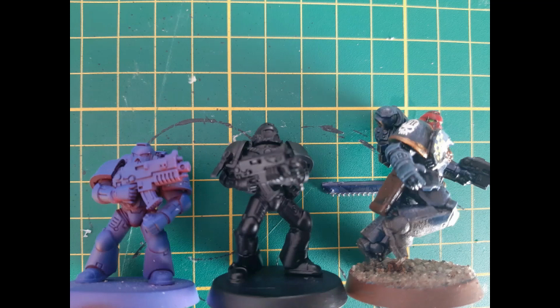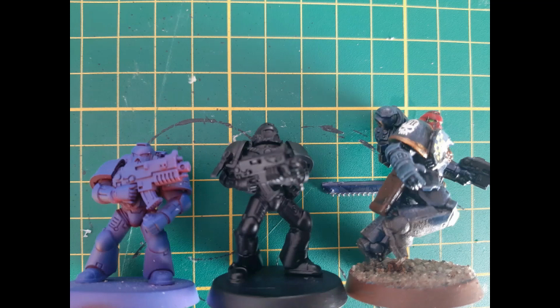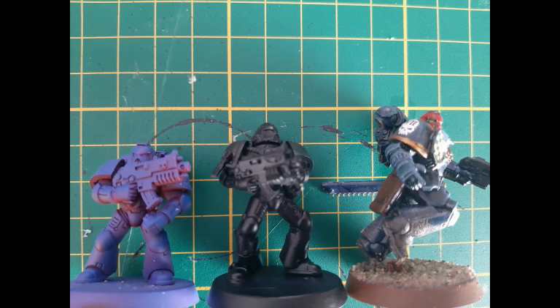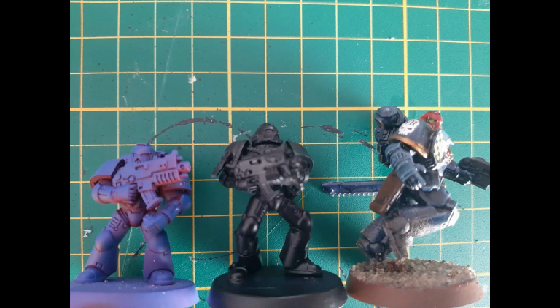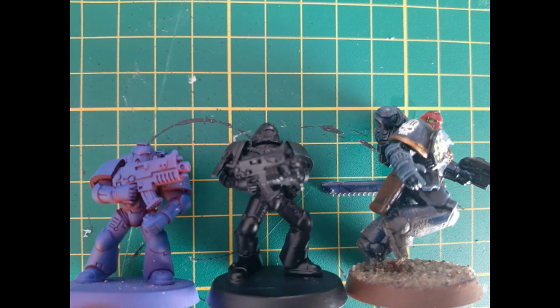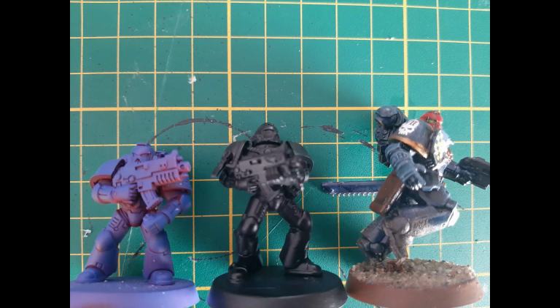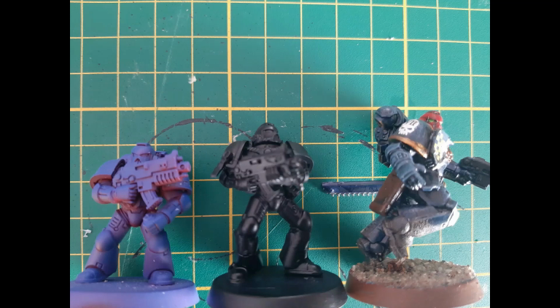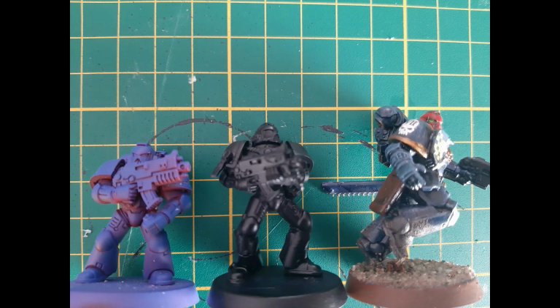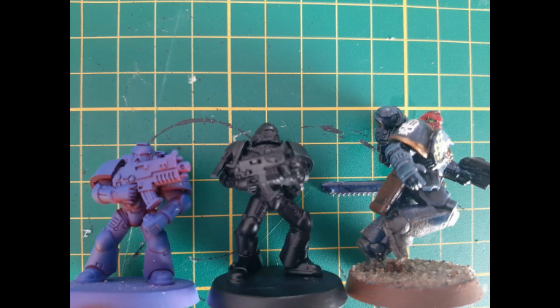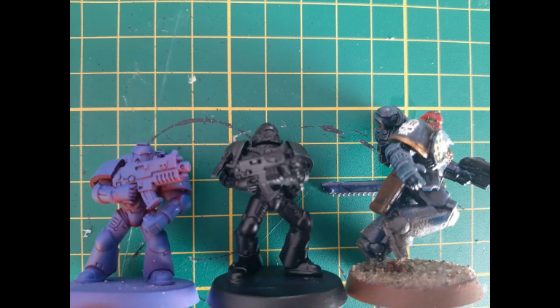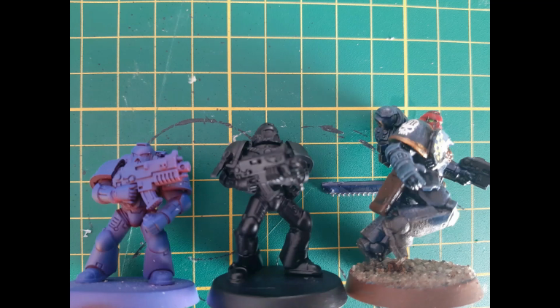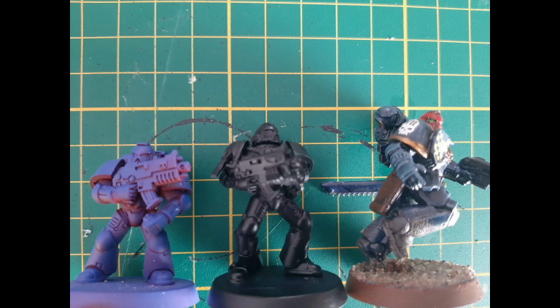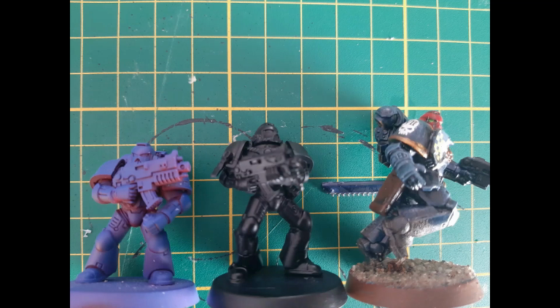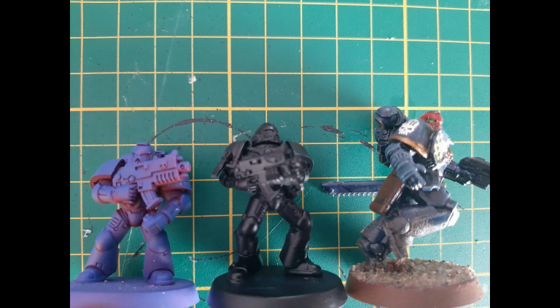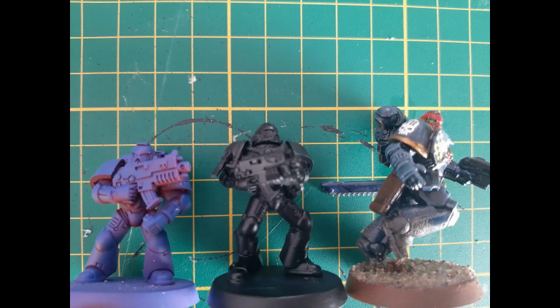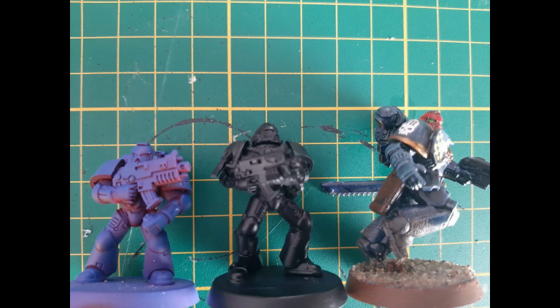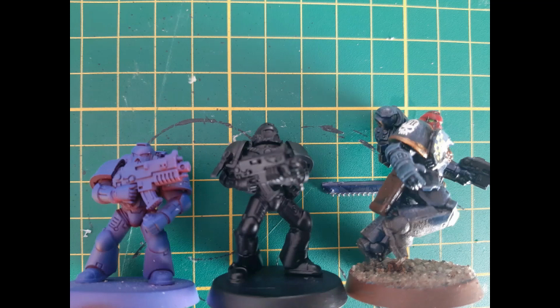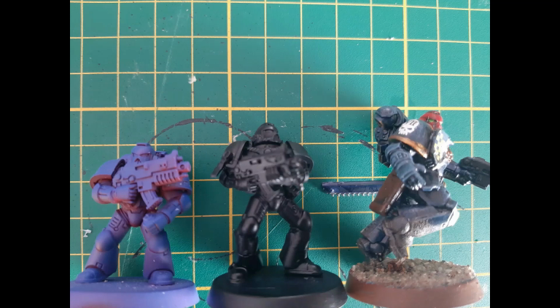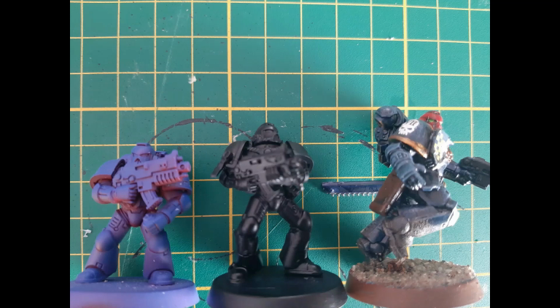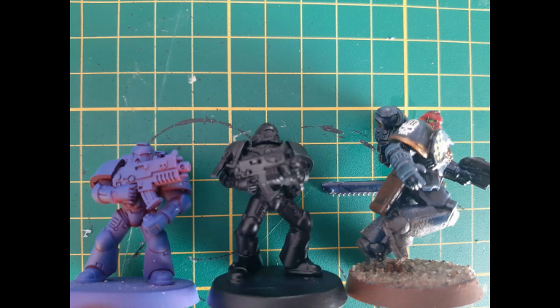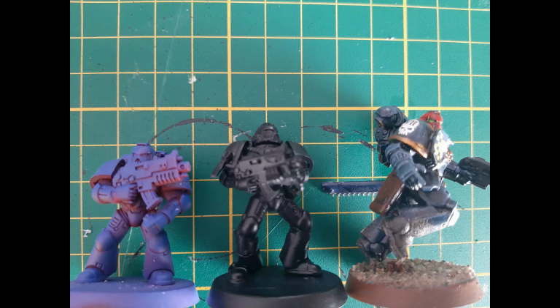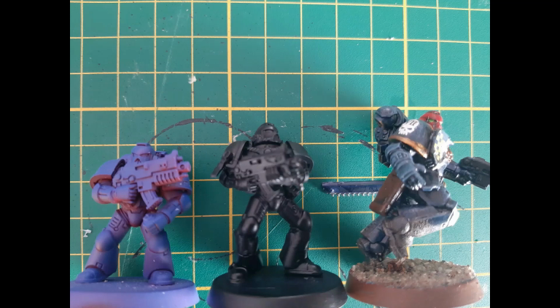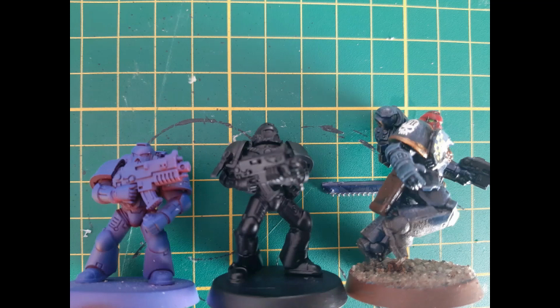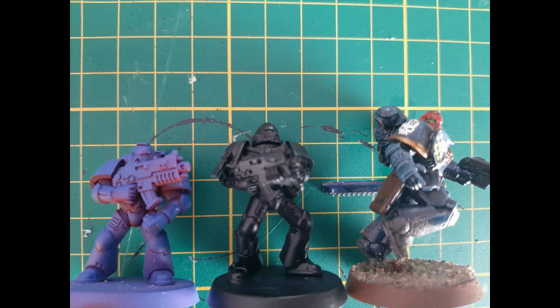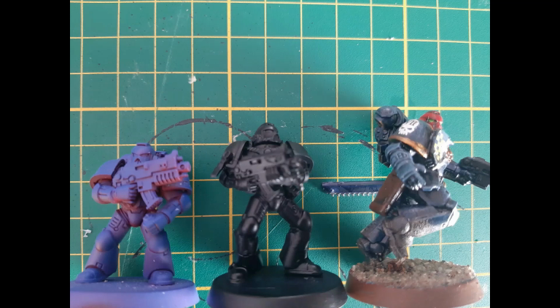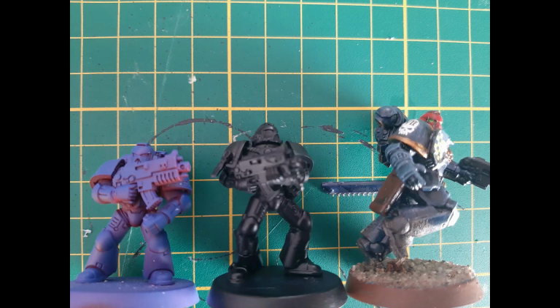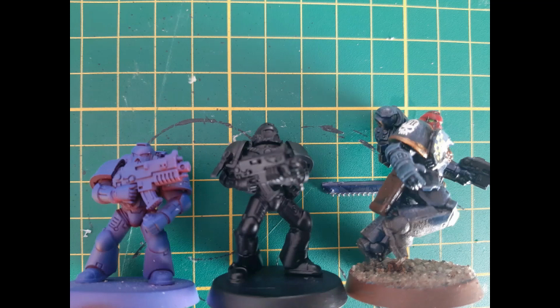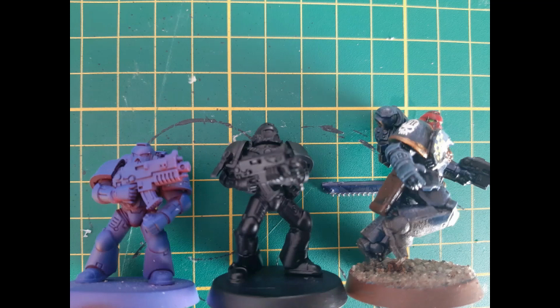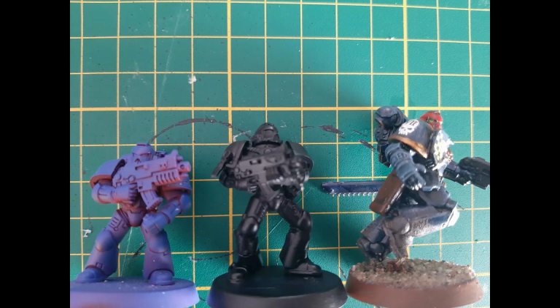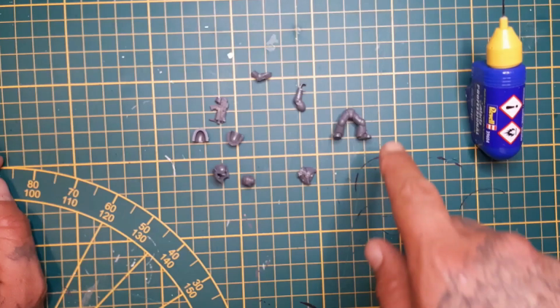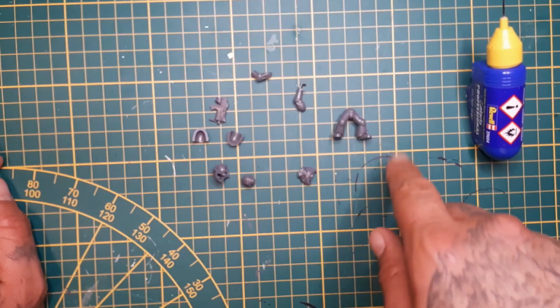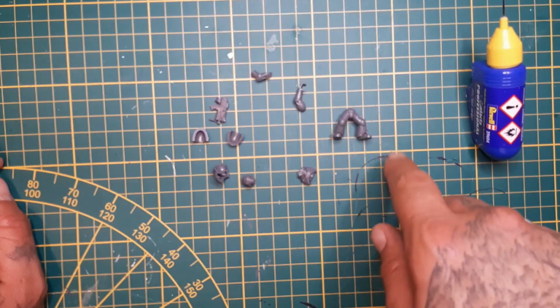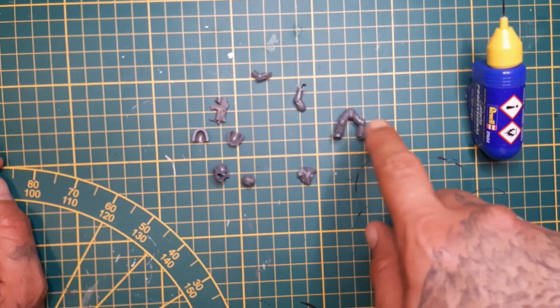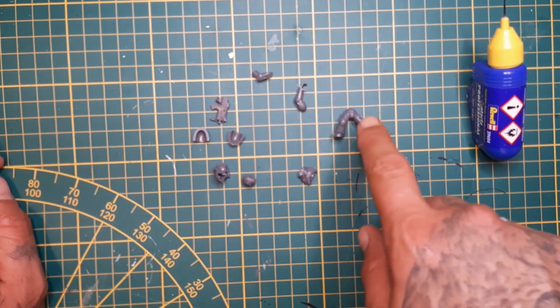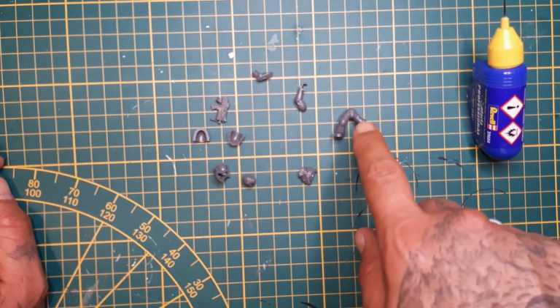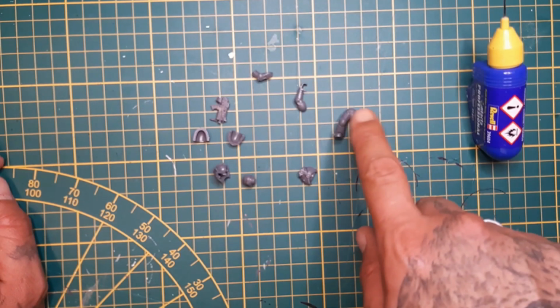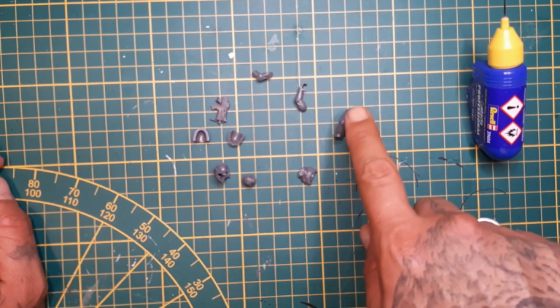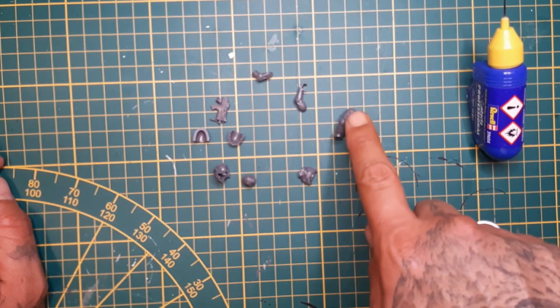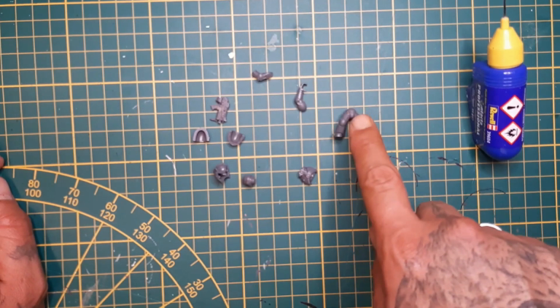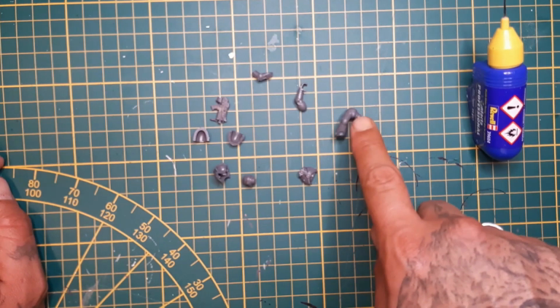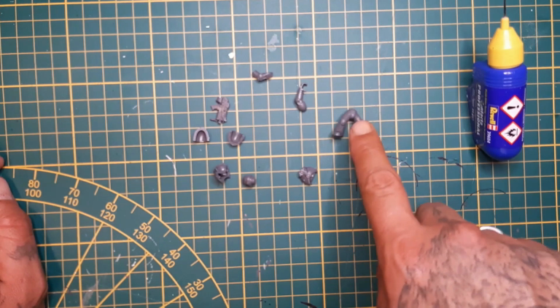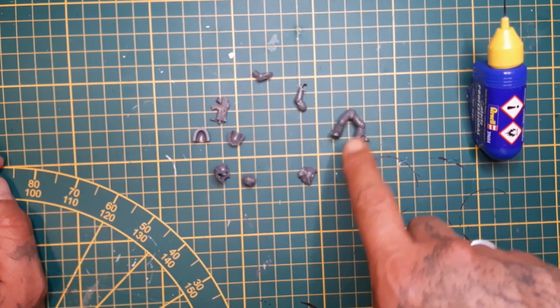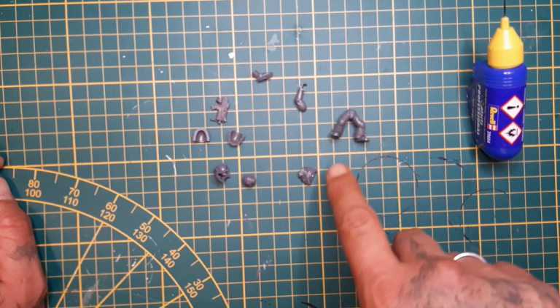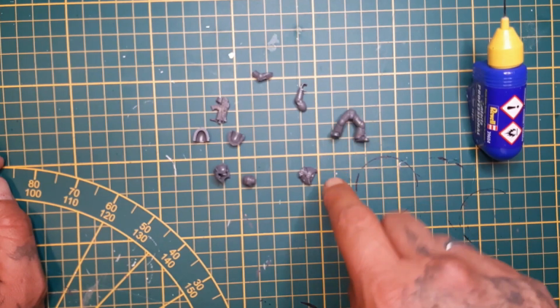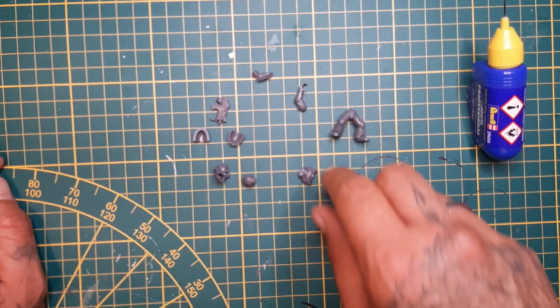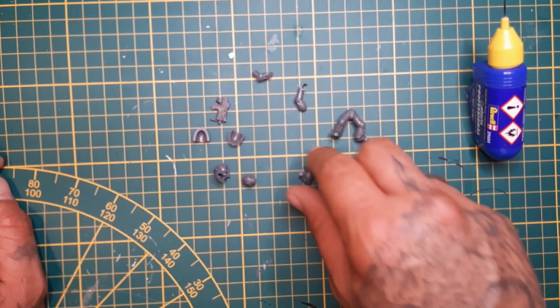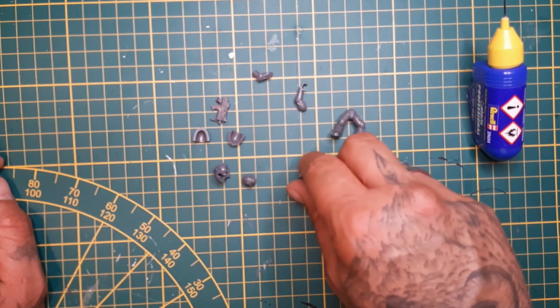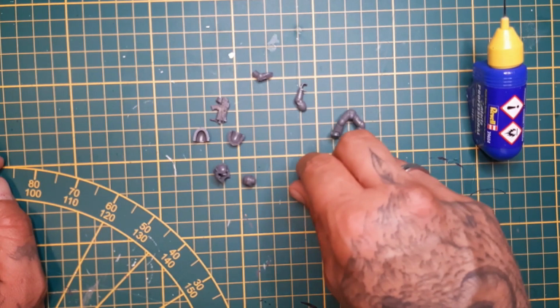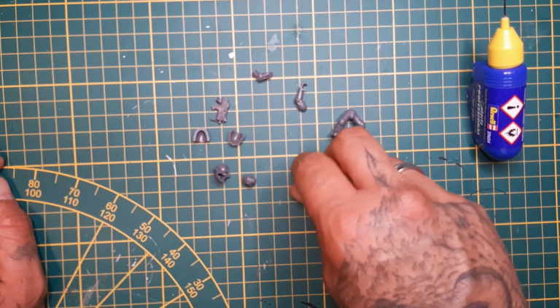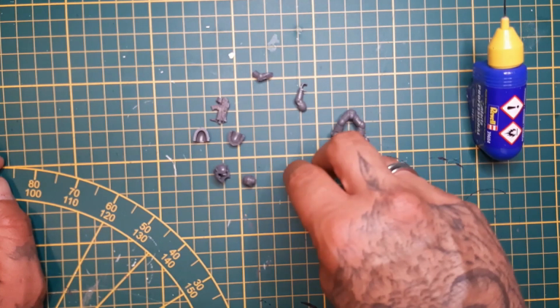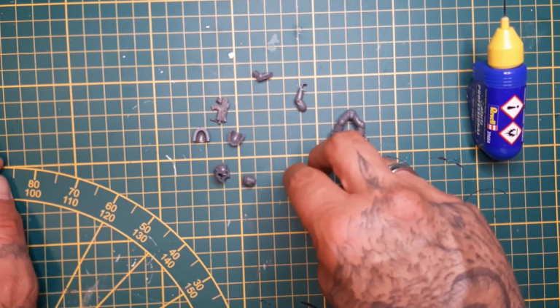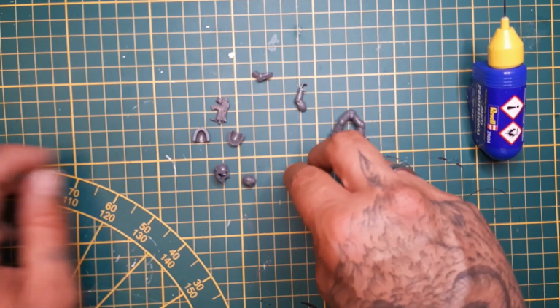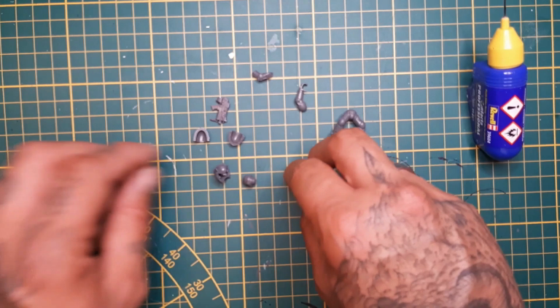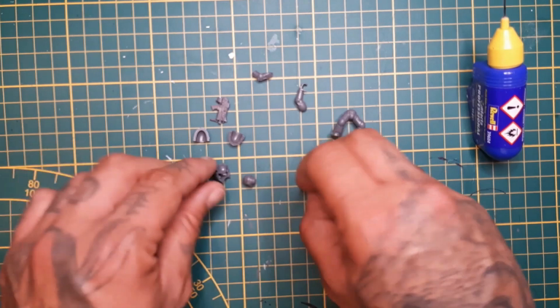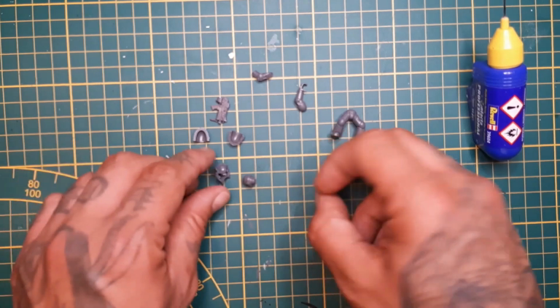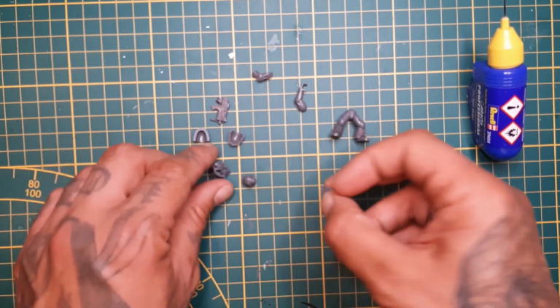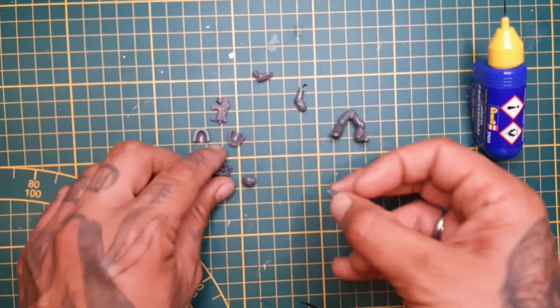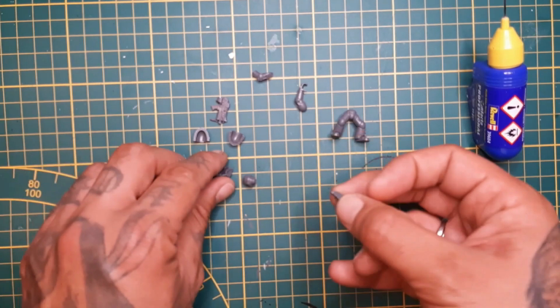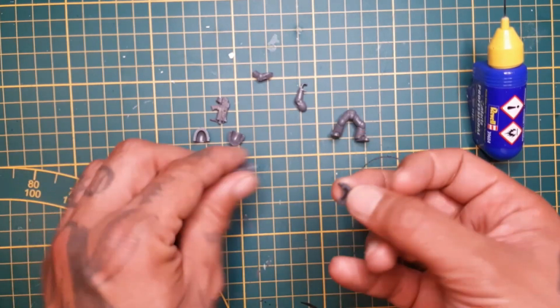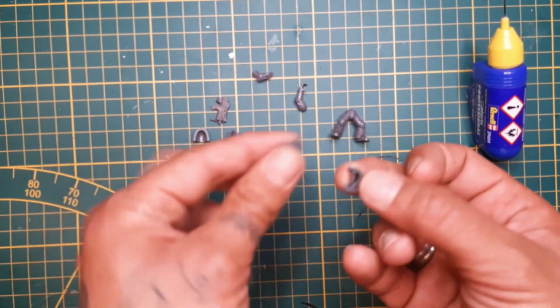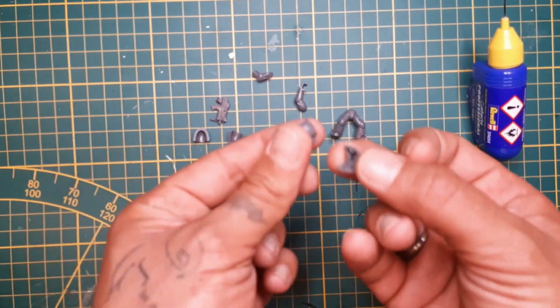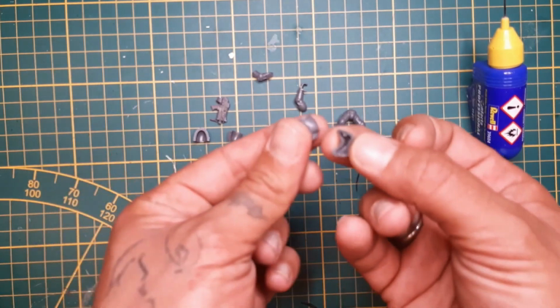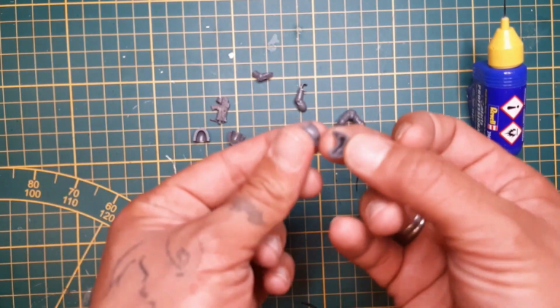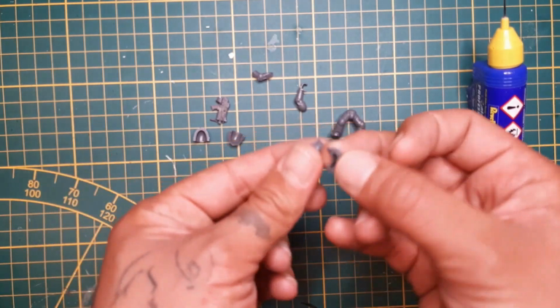Hi guys, welcome back to my channel. Let's dive right in with some old school space marine parts.